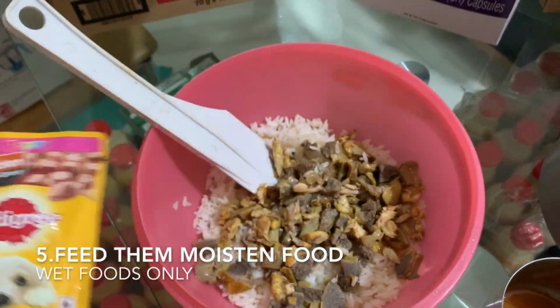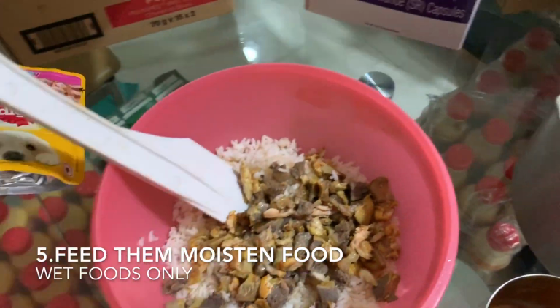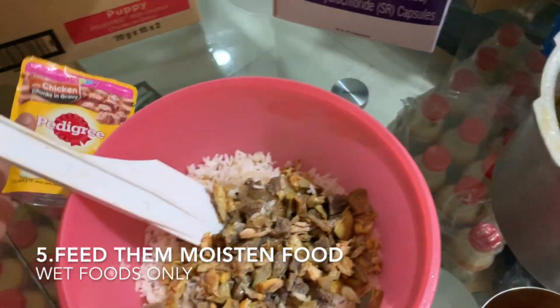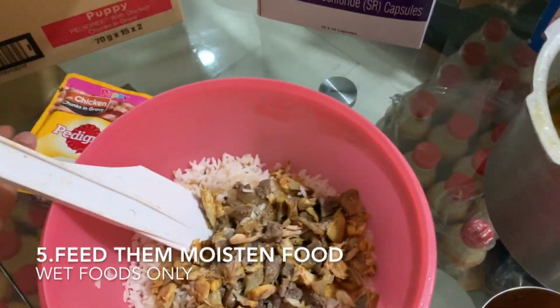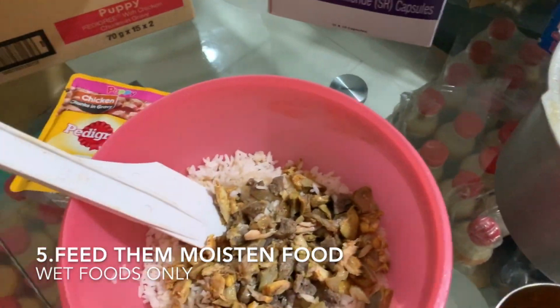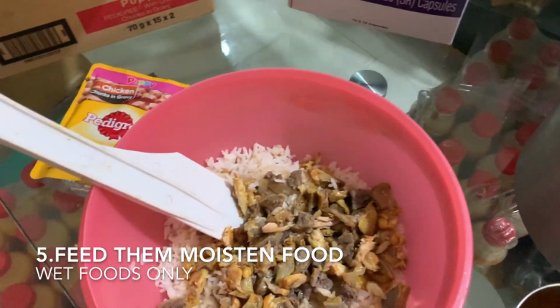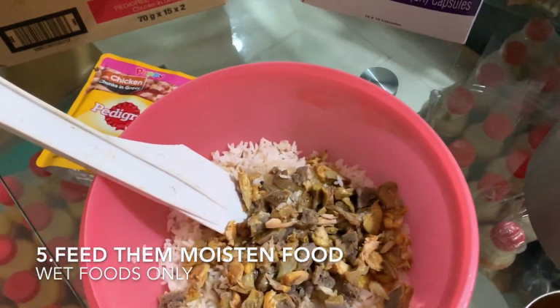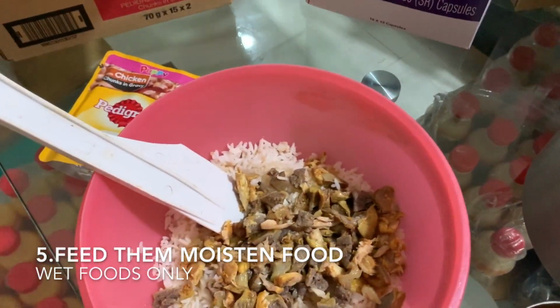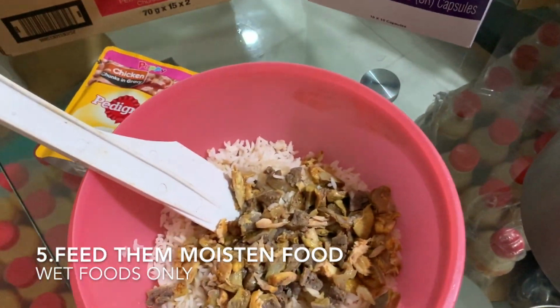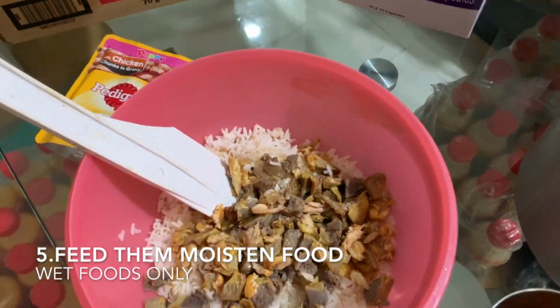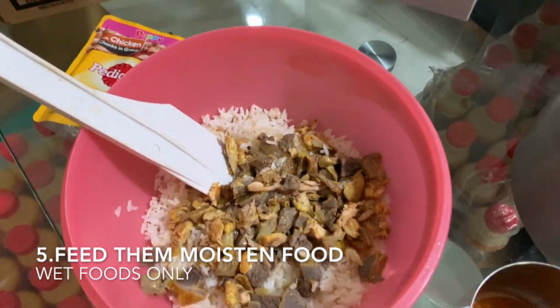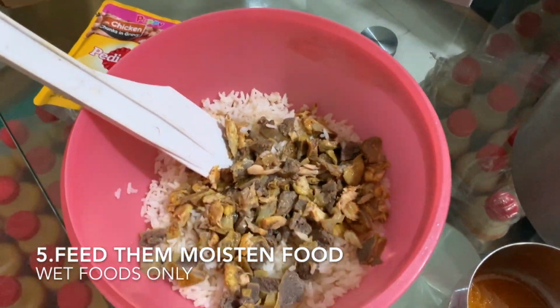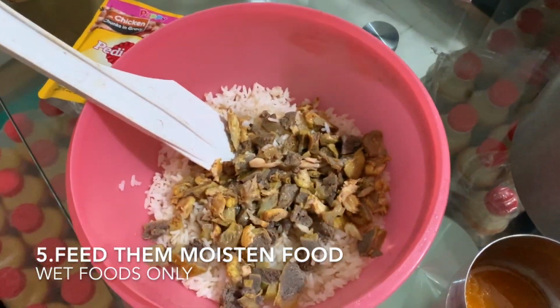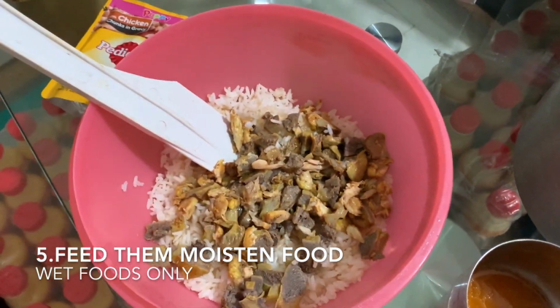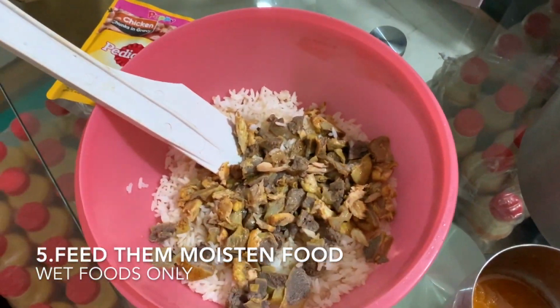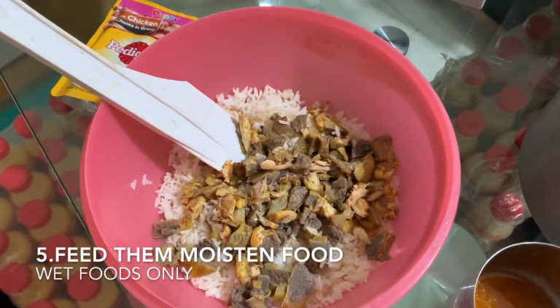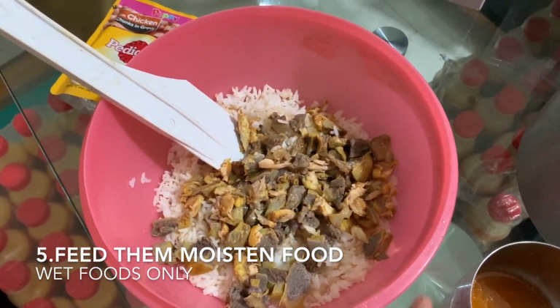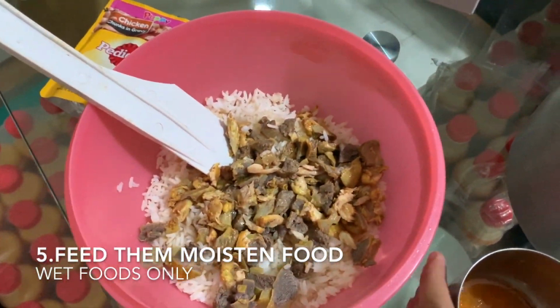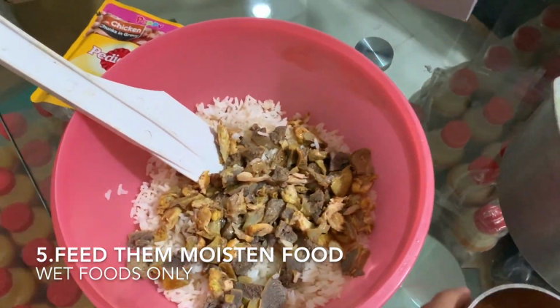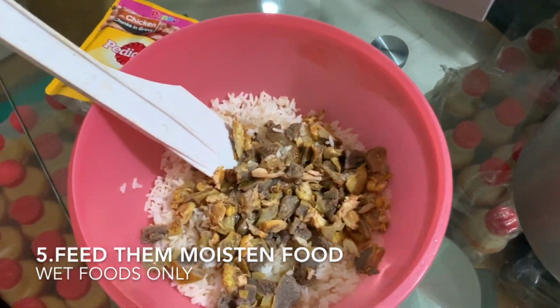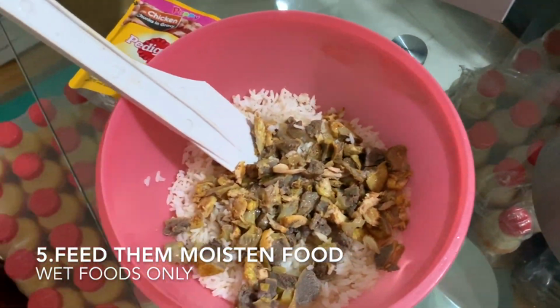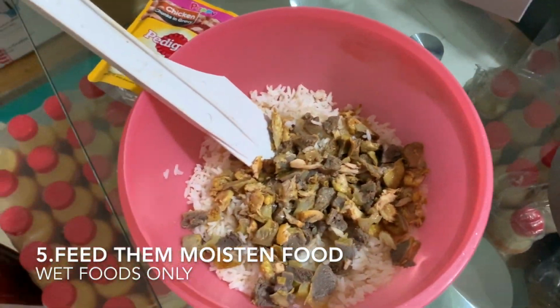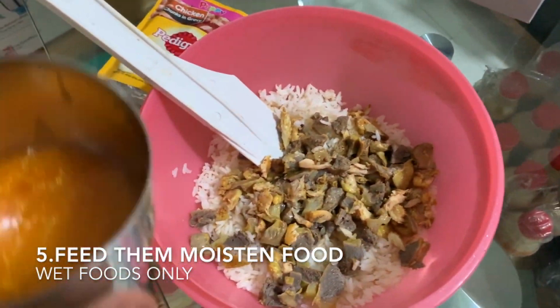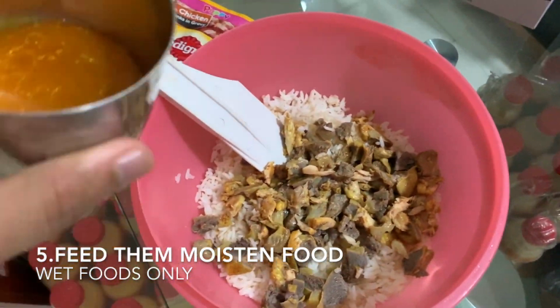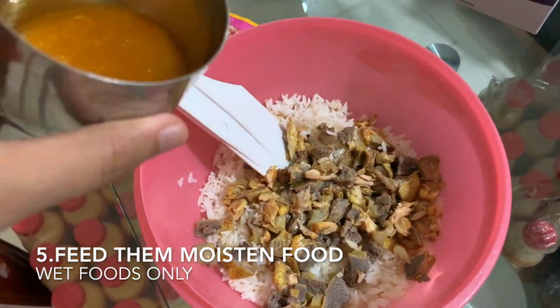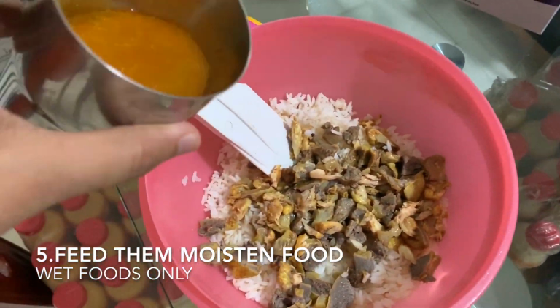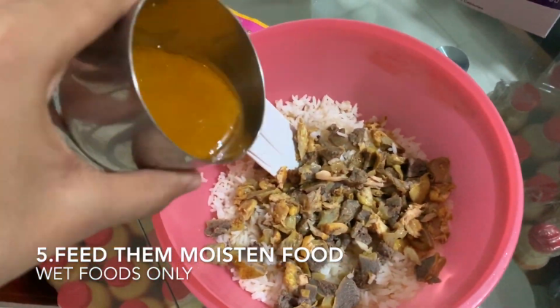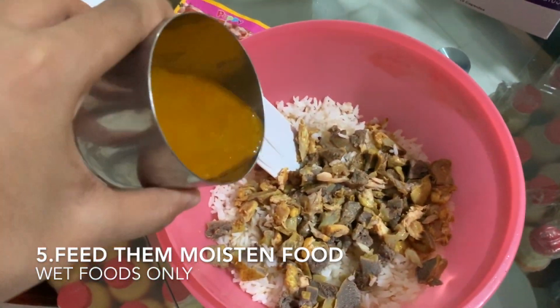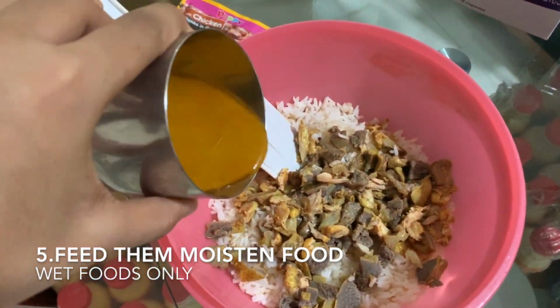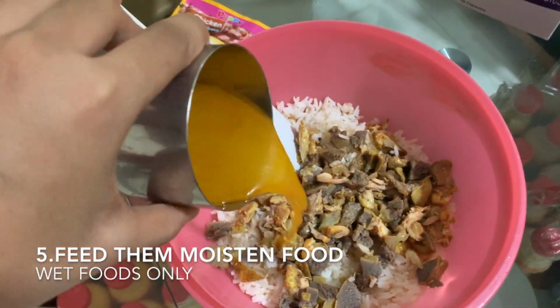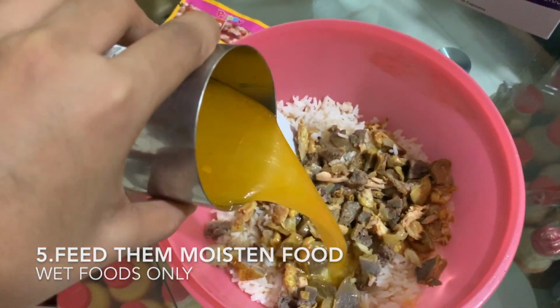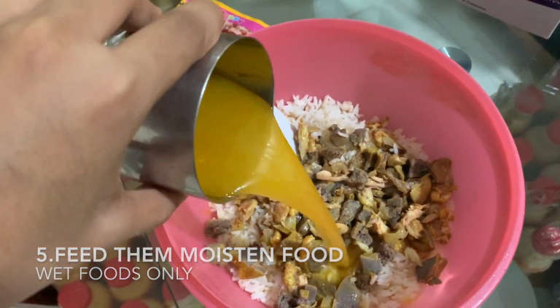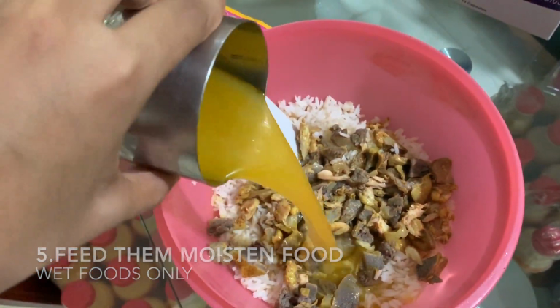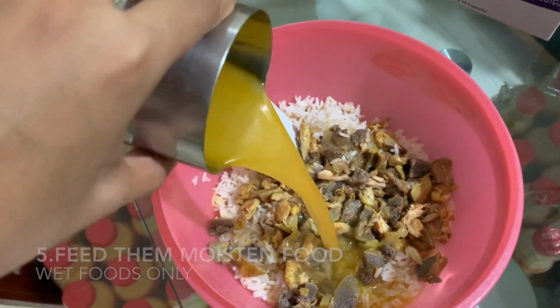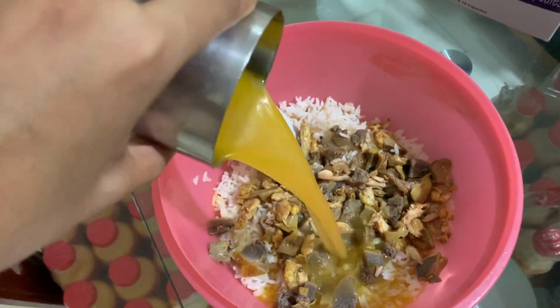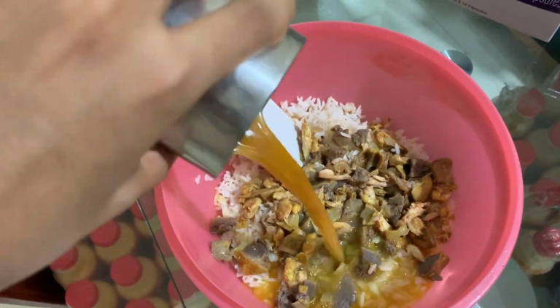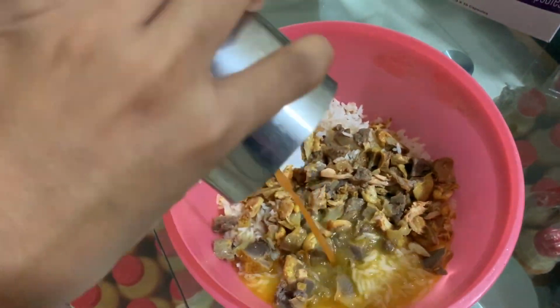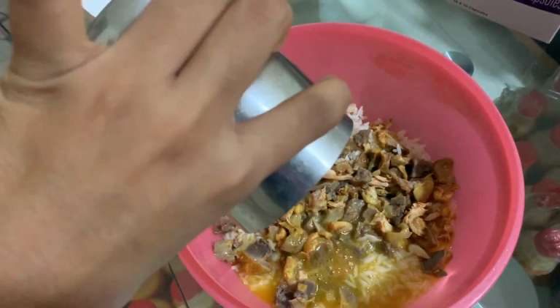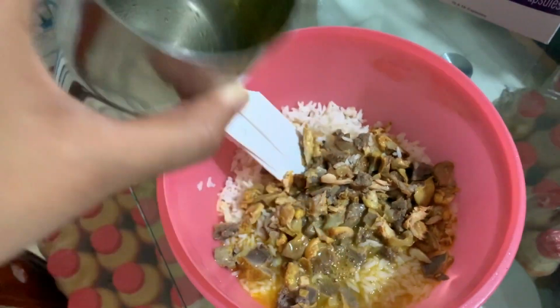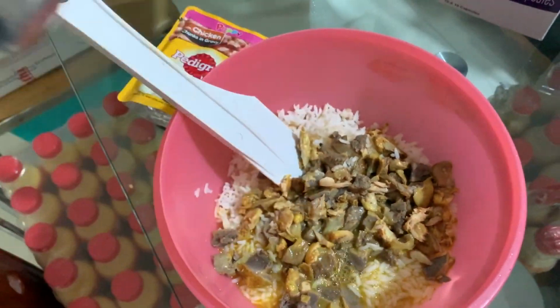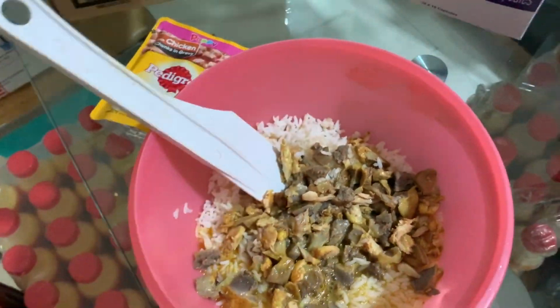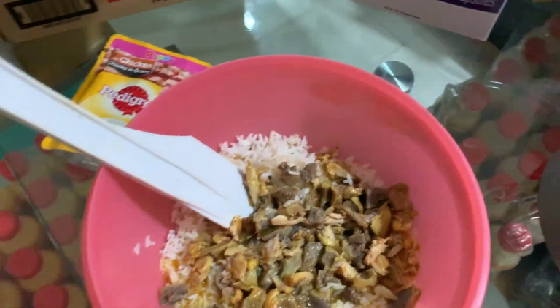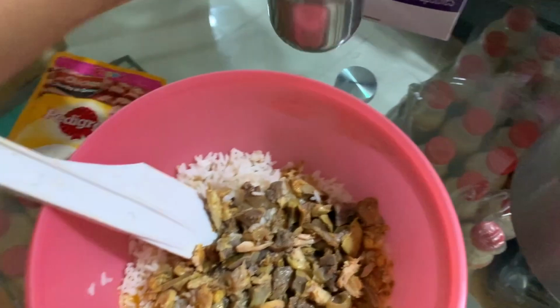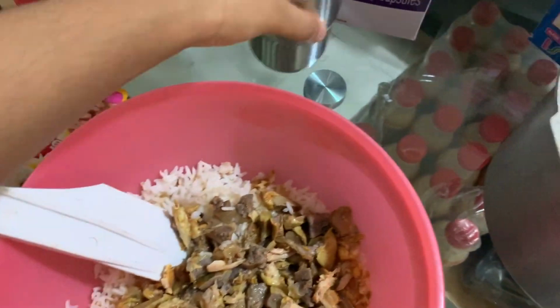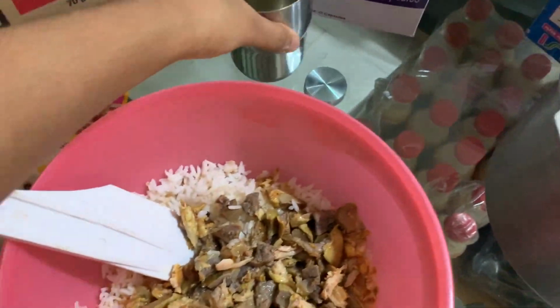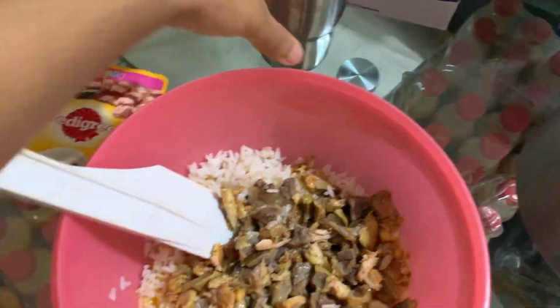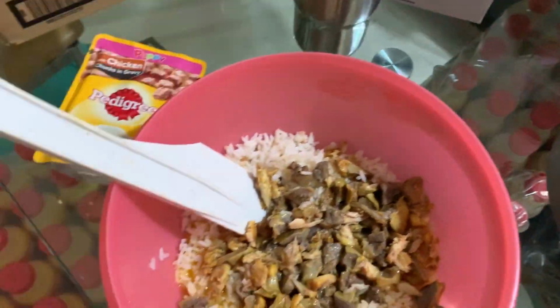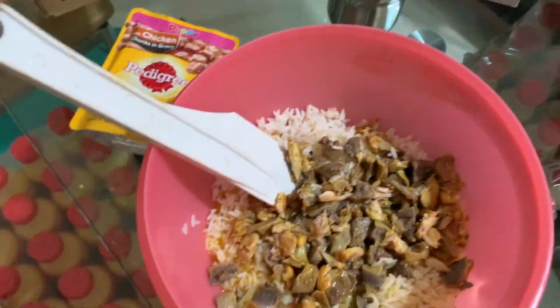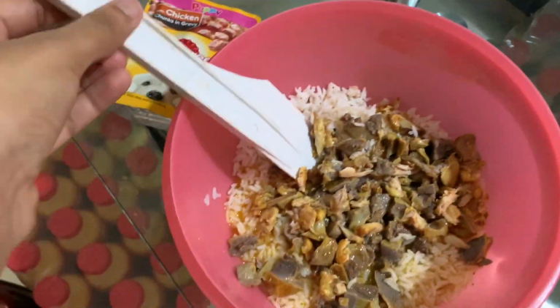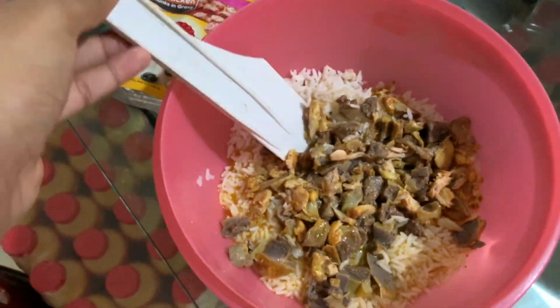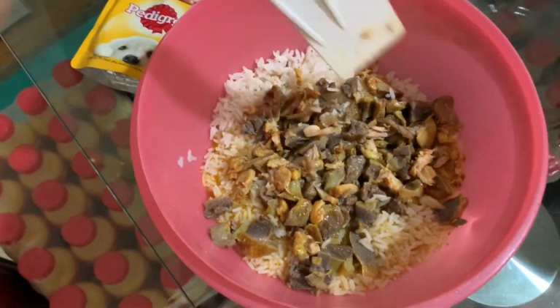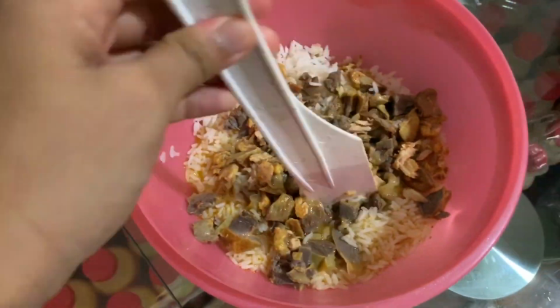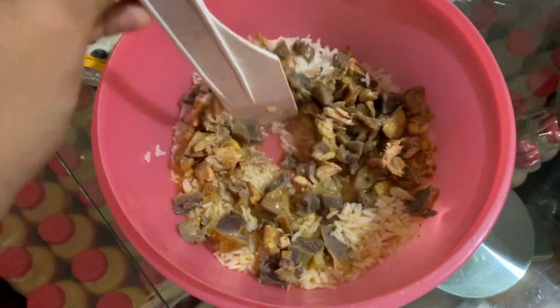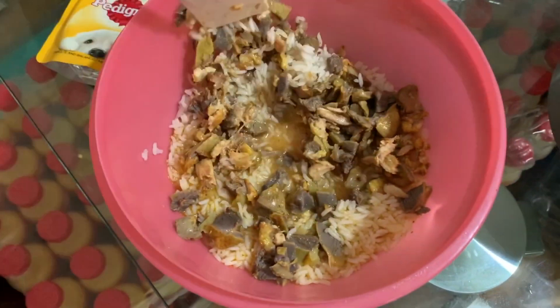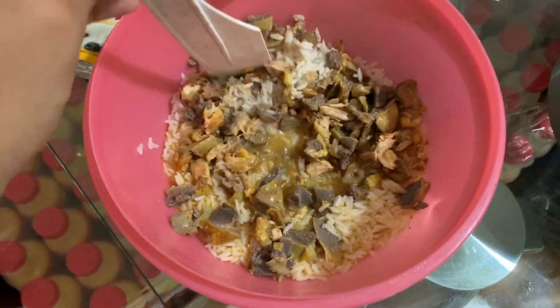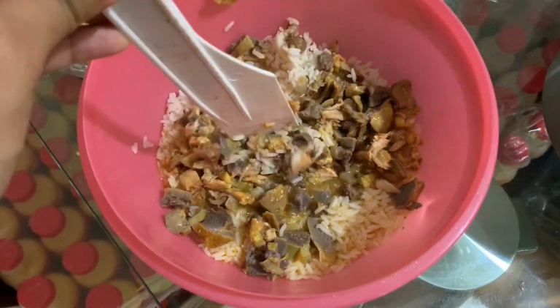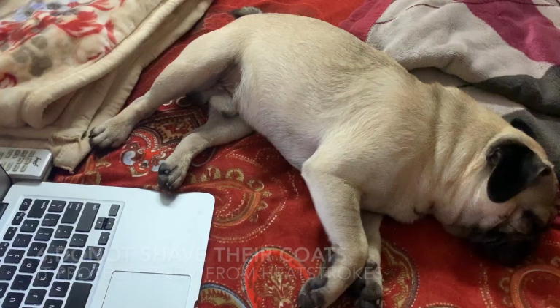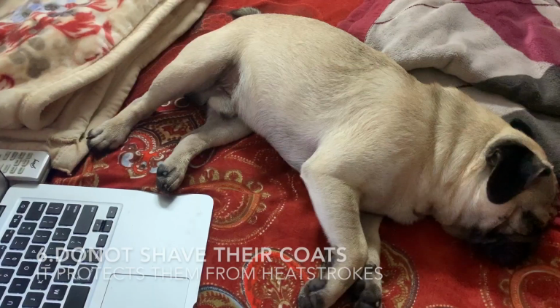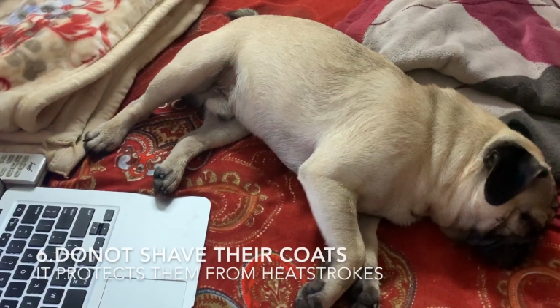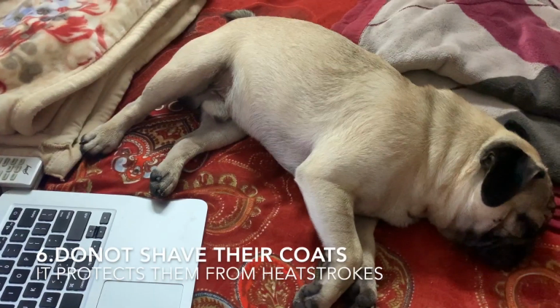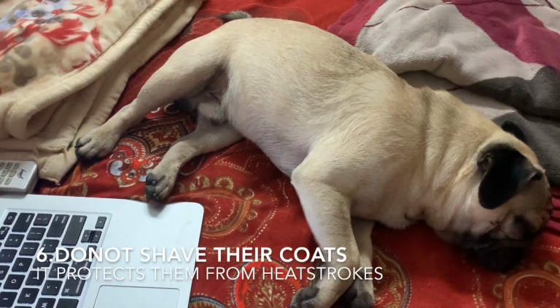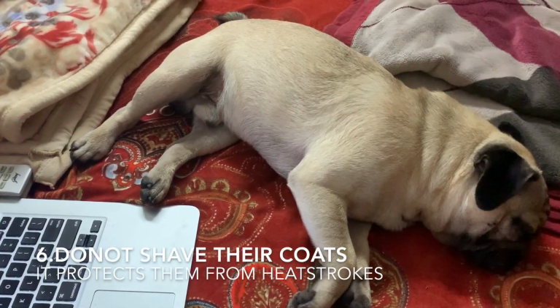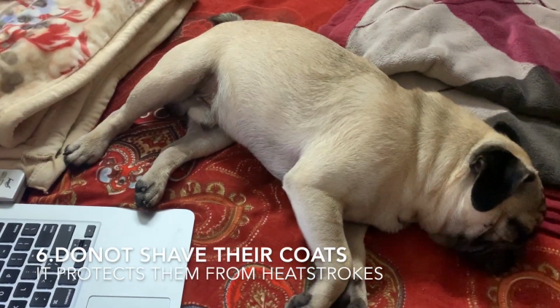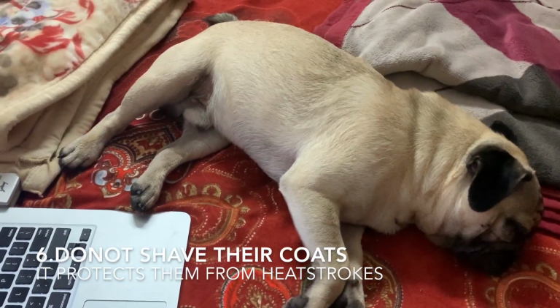Tip 5: Feed him moist food — do not feed dry food. Use chicken broth at least to make the food wet.